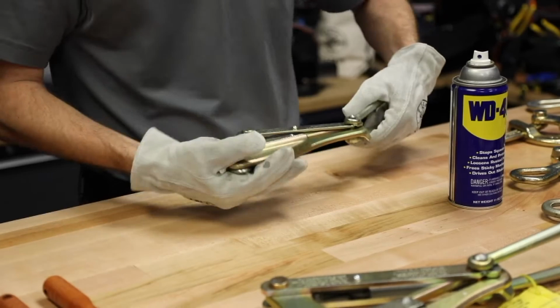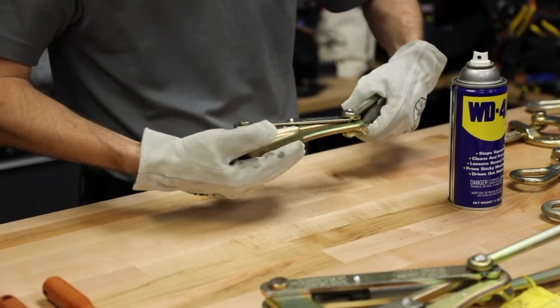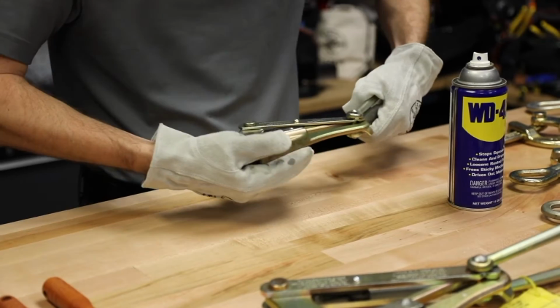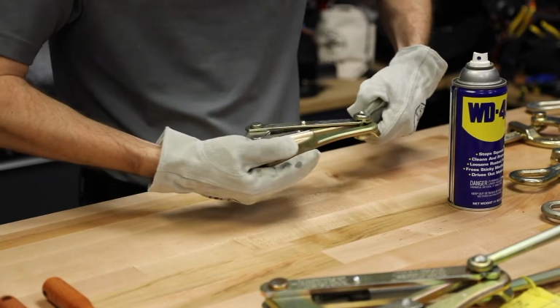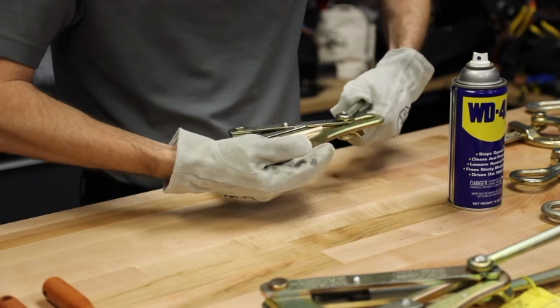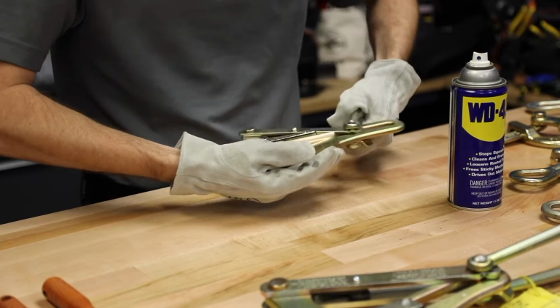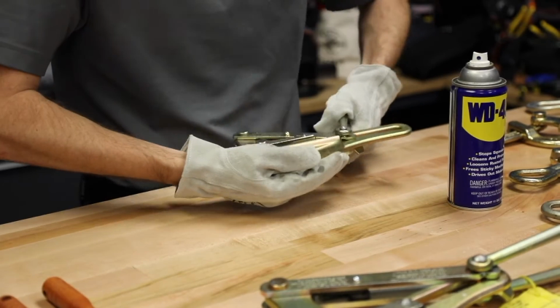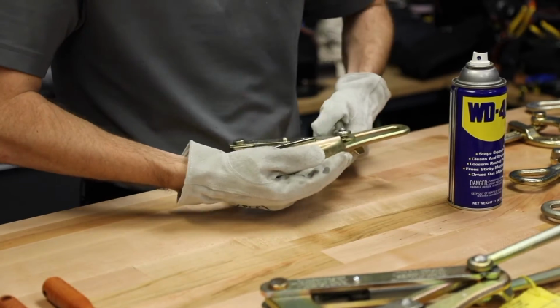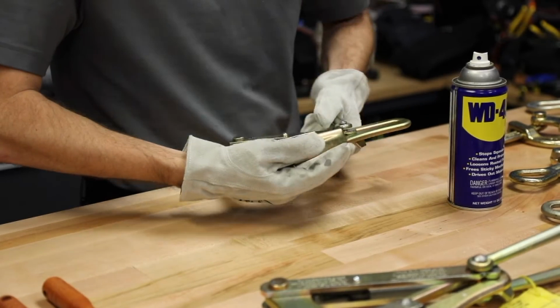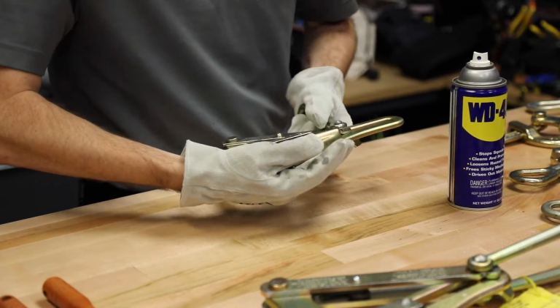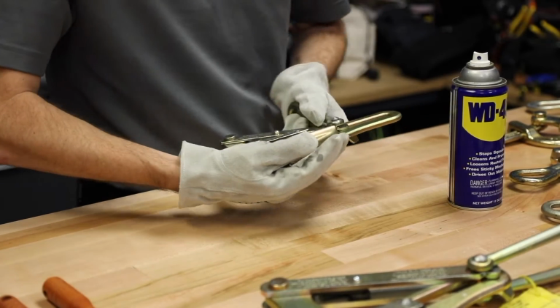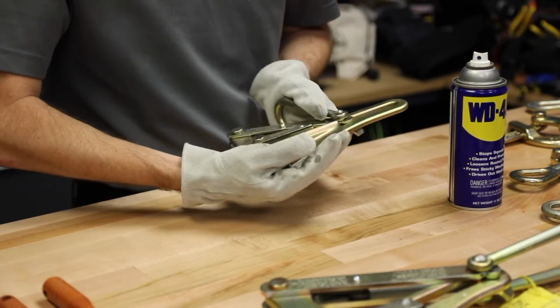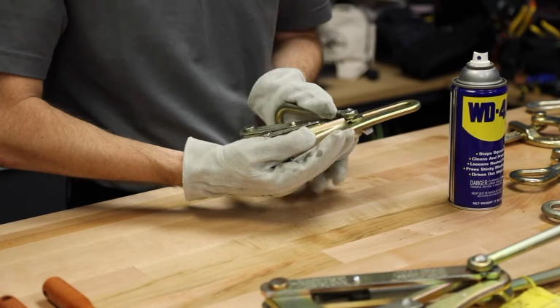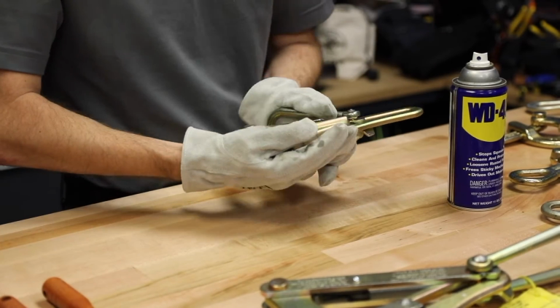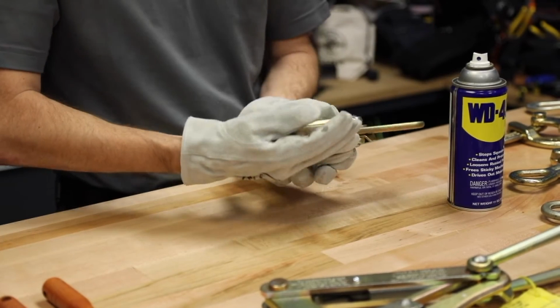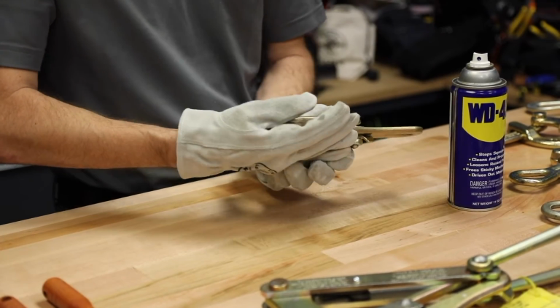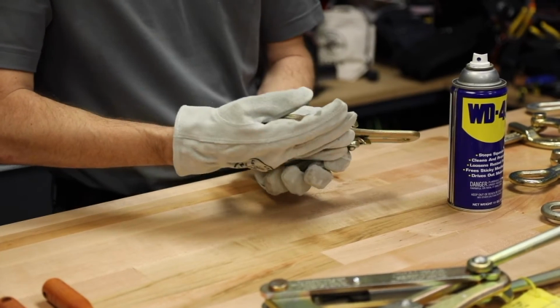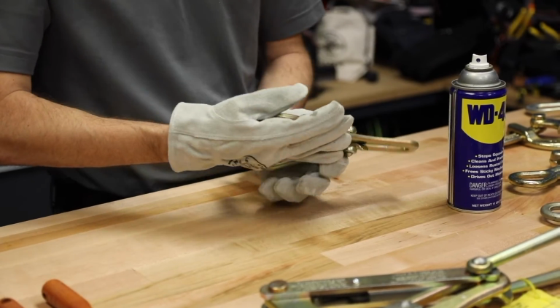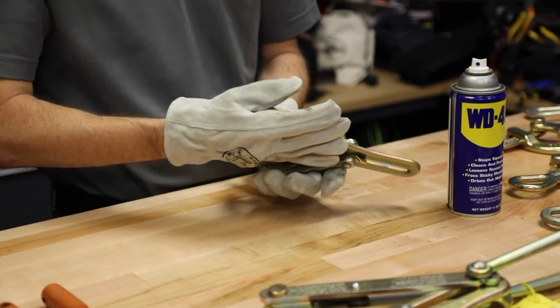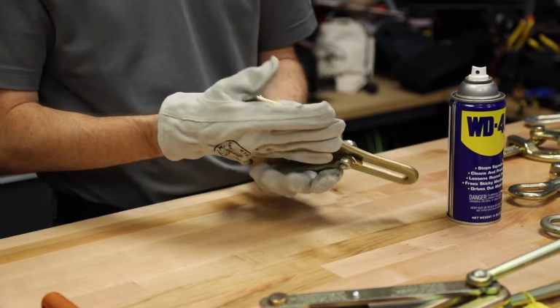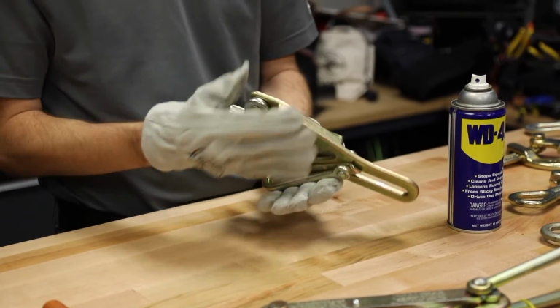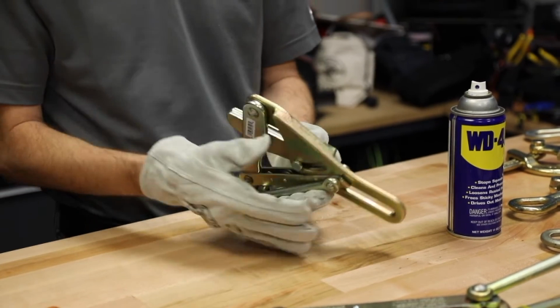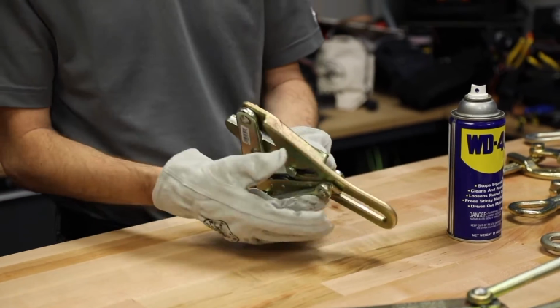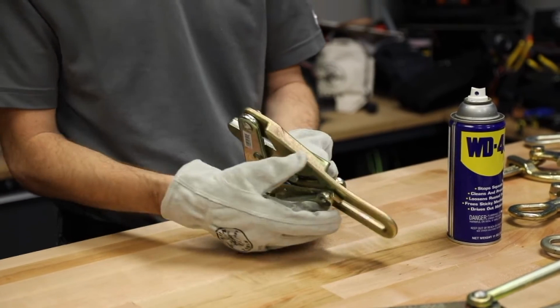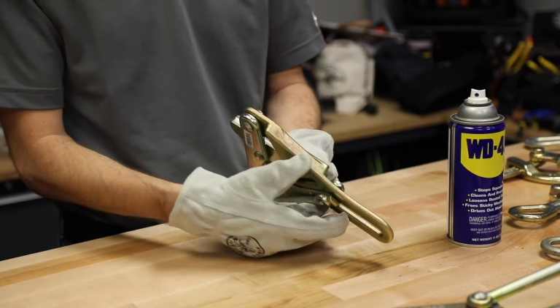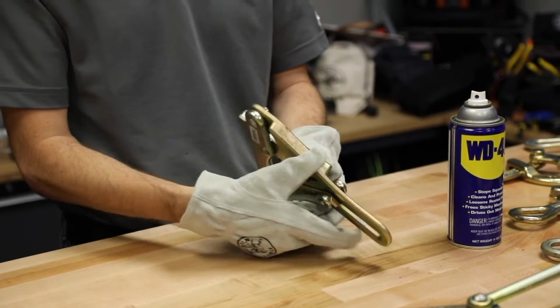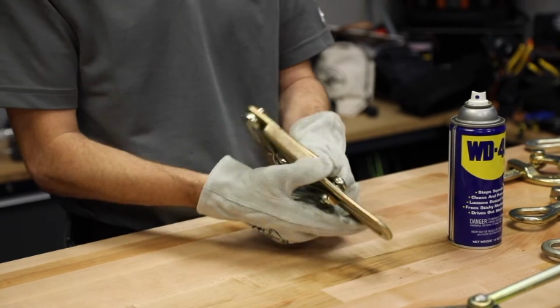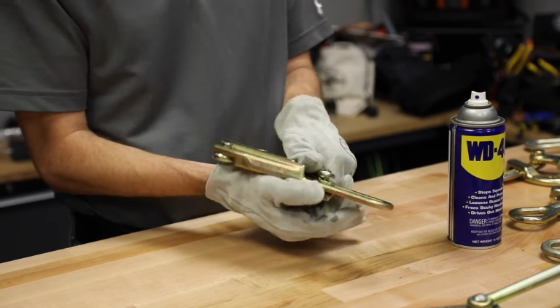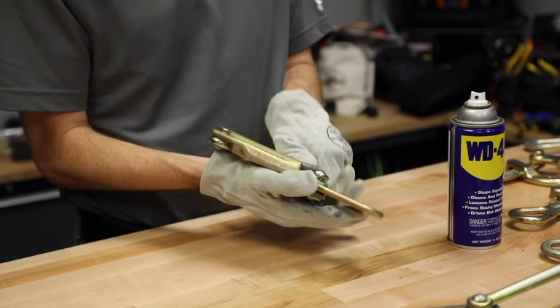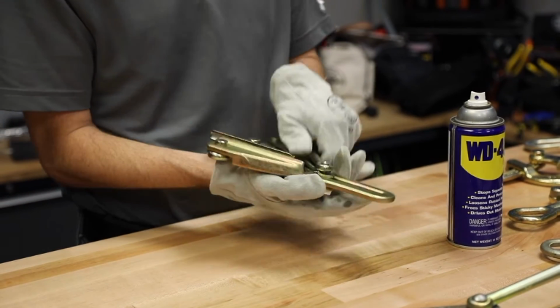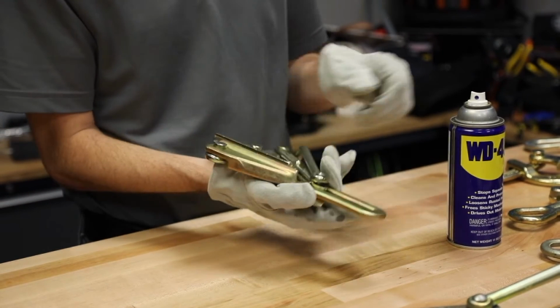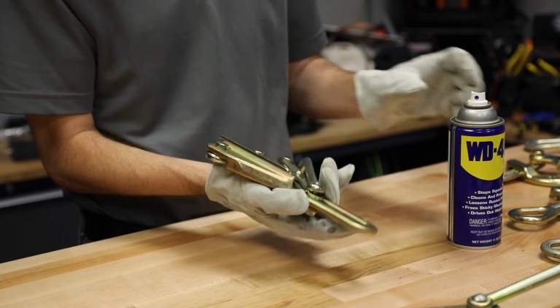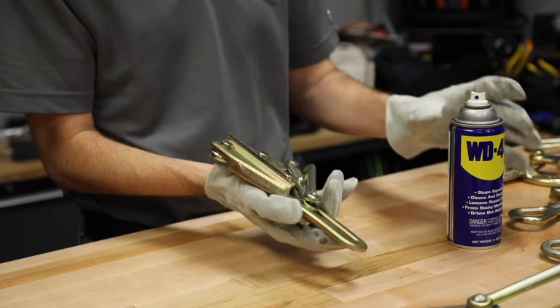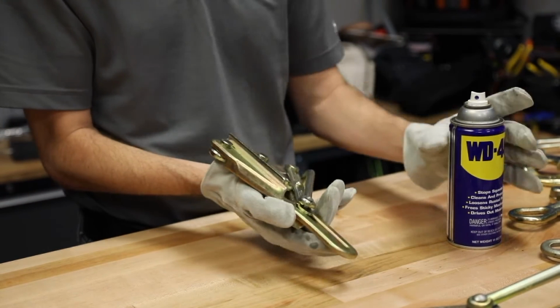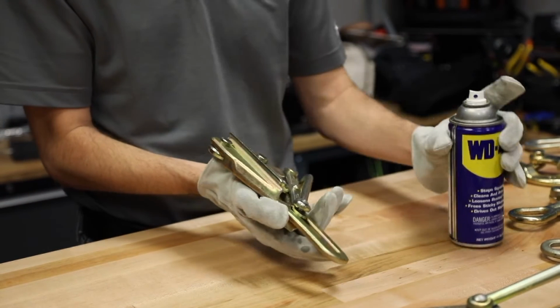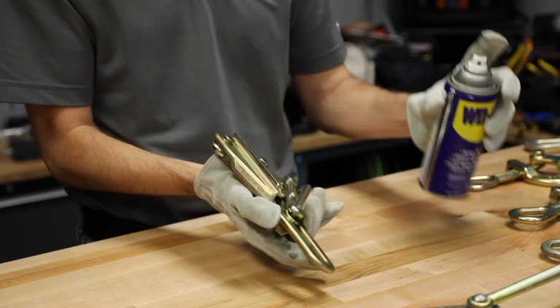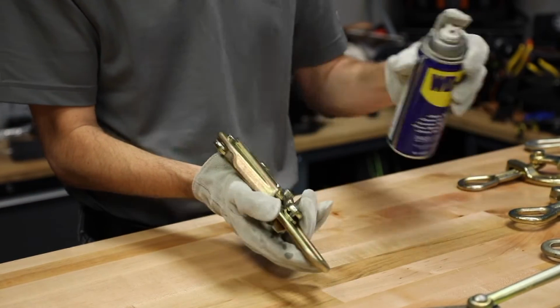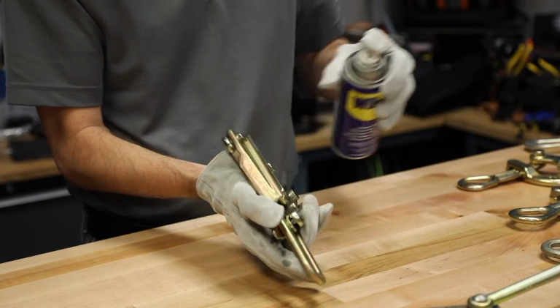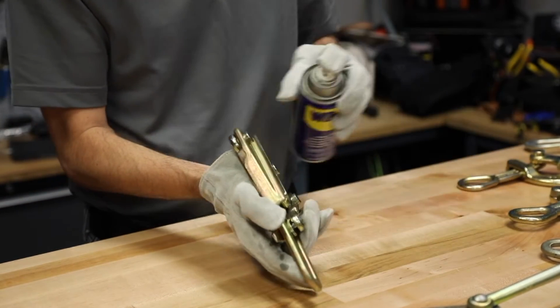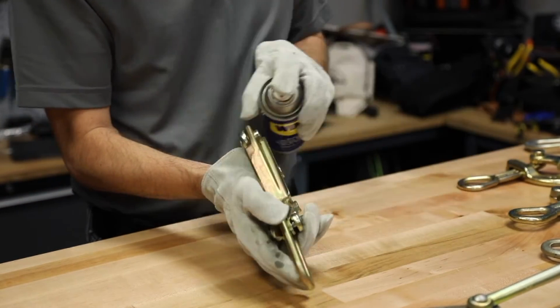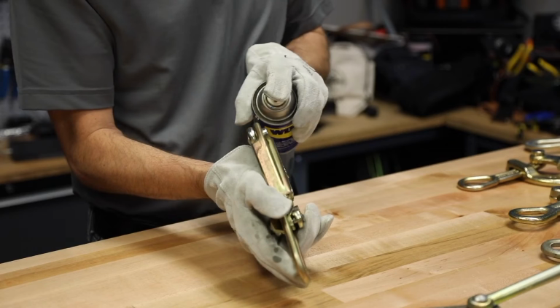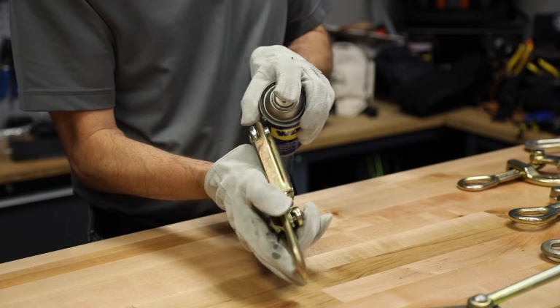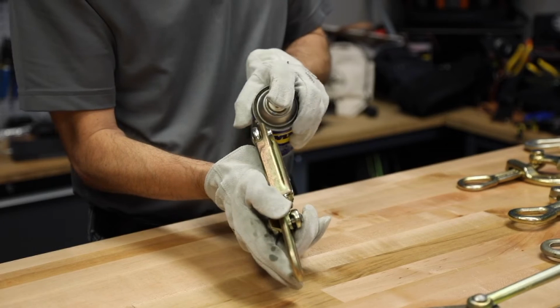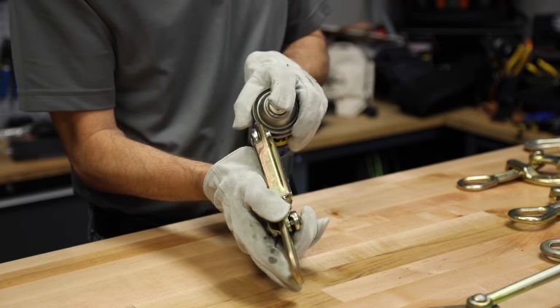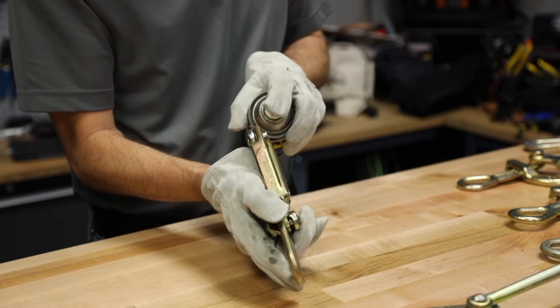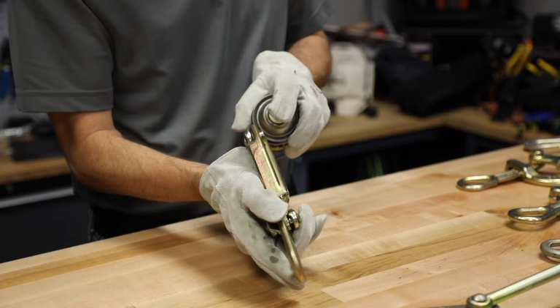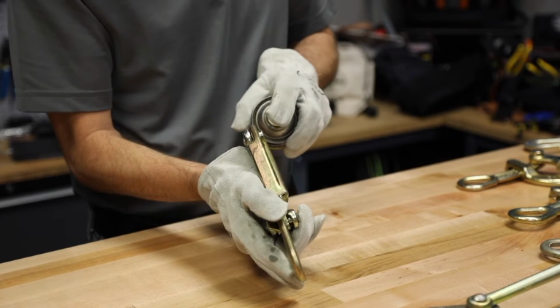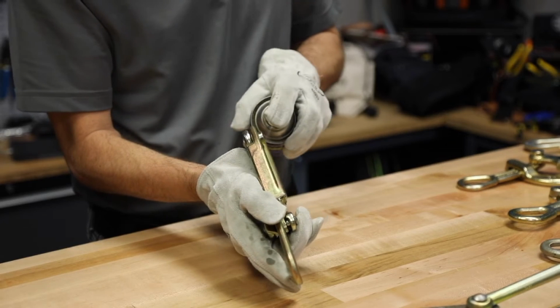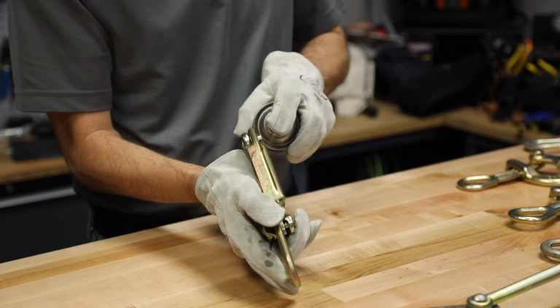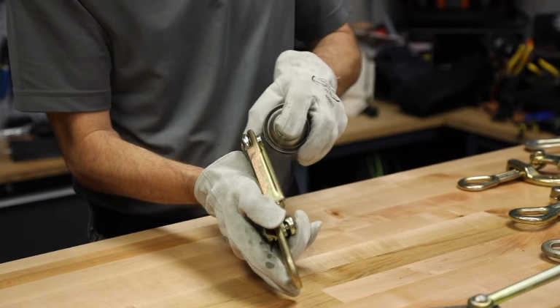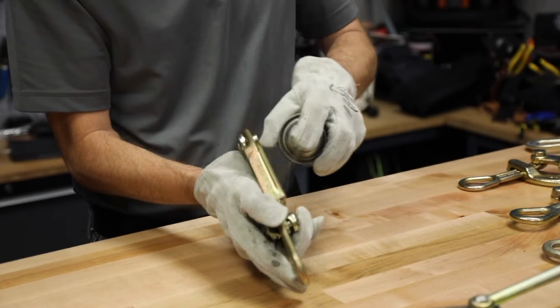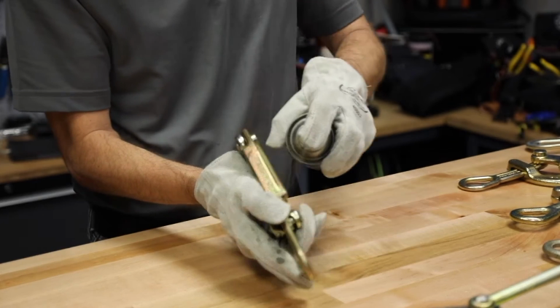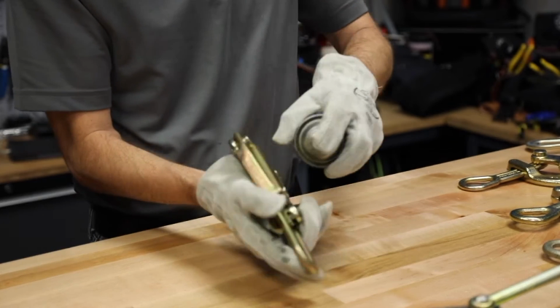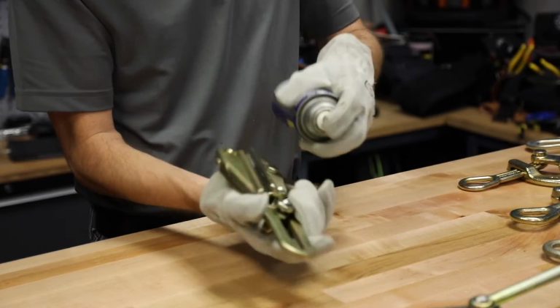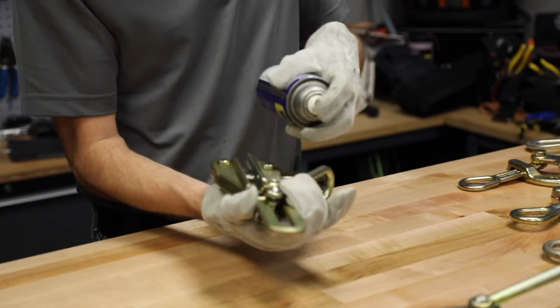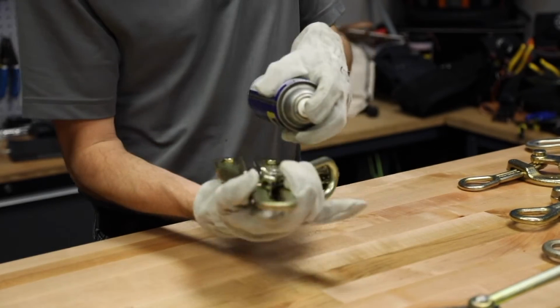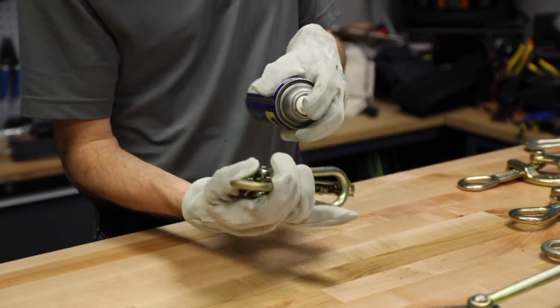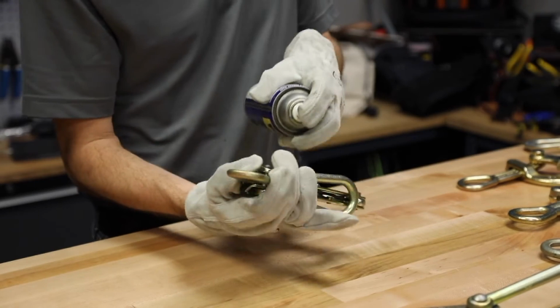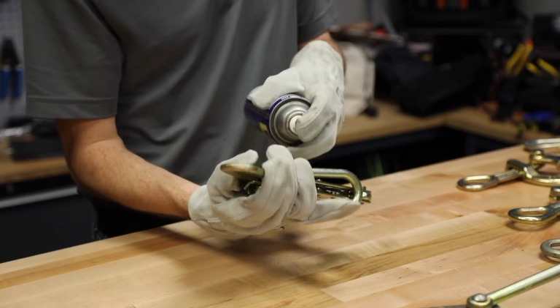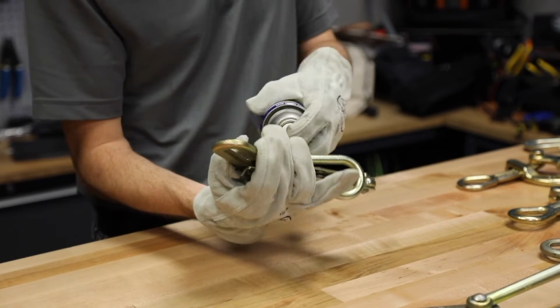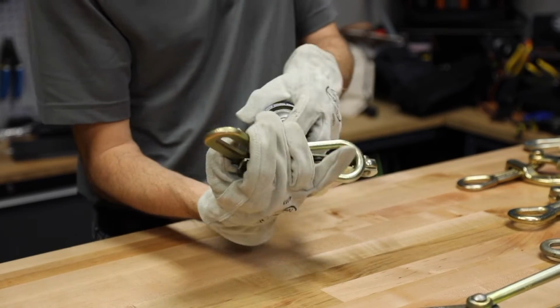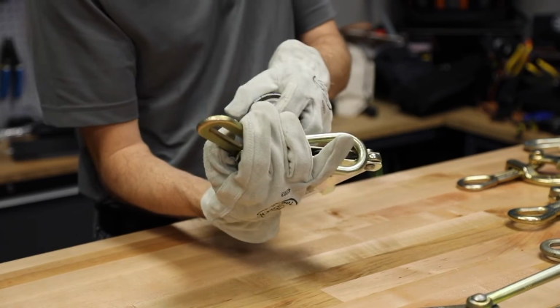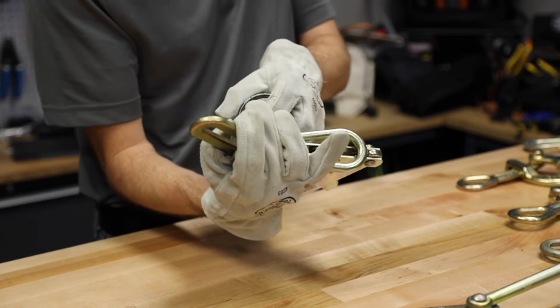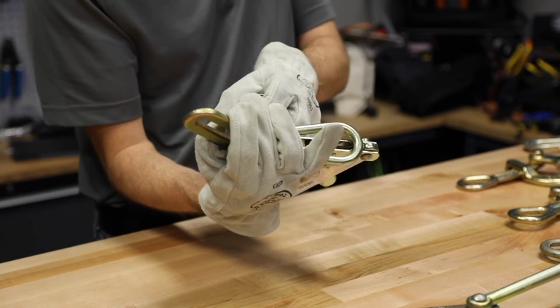Next I will lock the jaw open again and spray the cleaner inside the jaw opening on the top and the bottom.